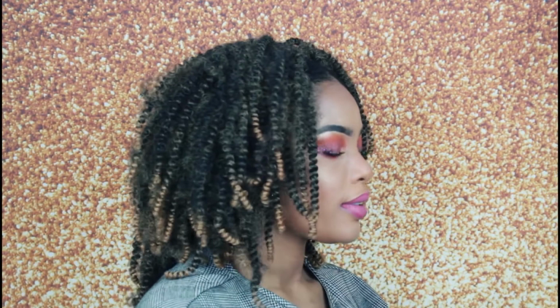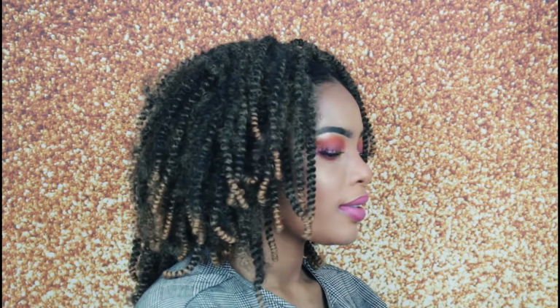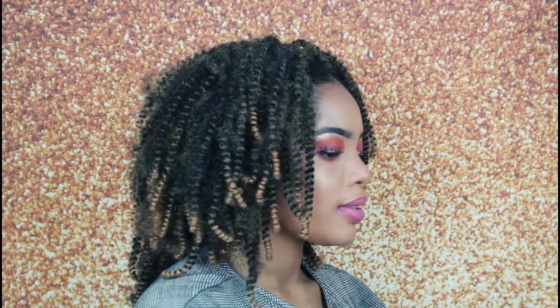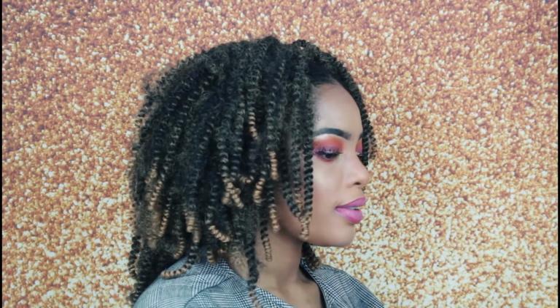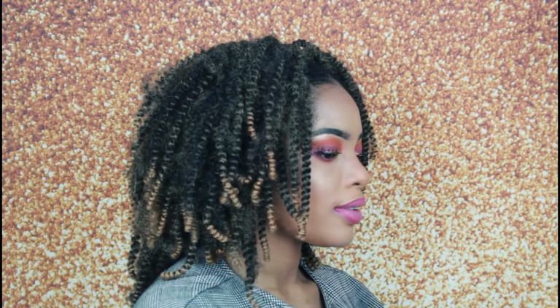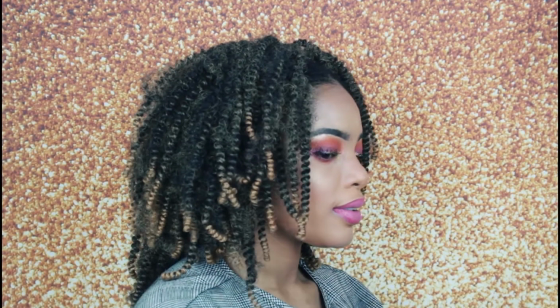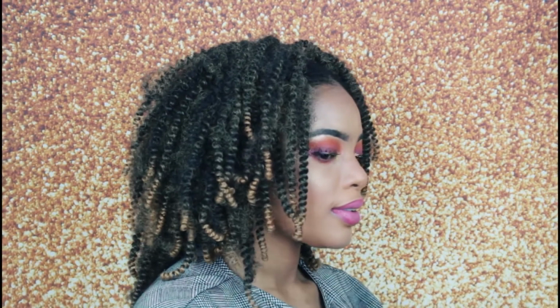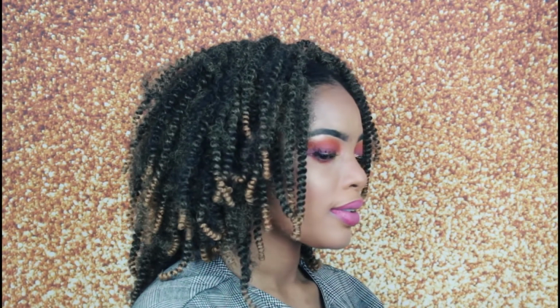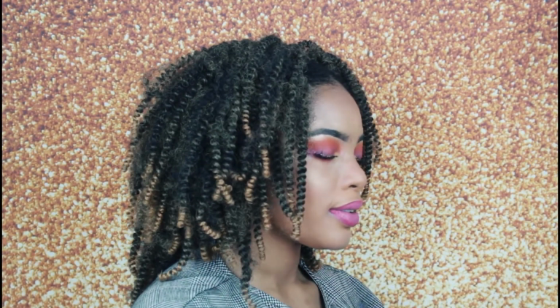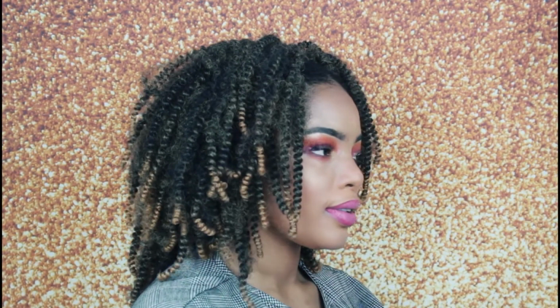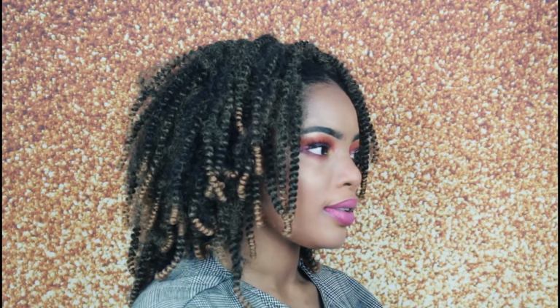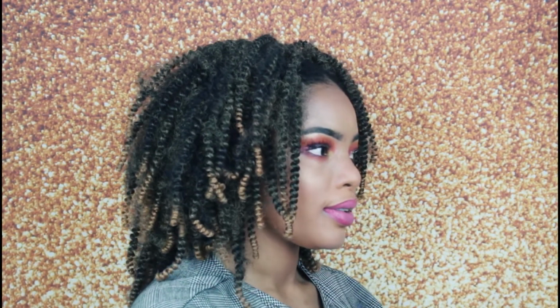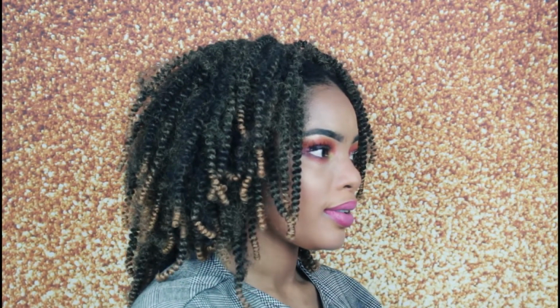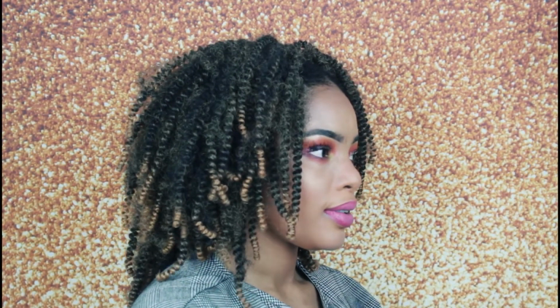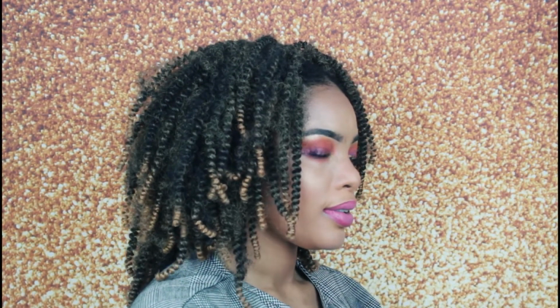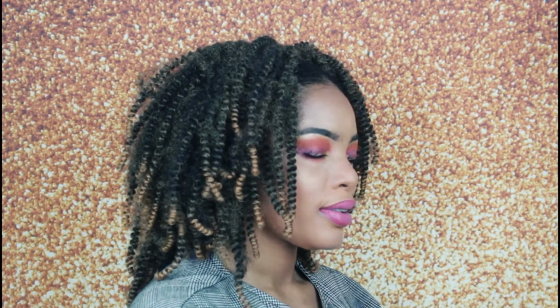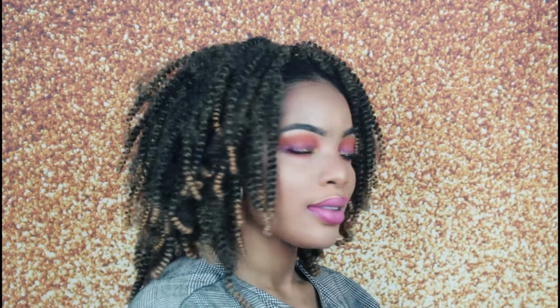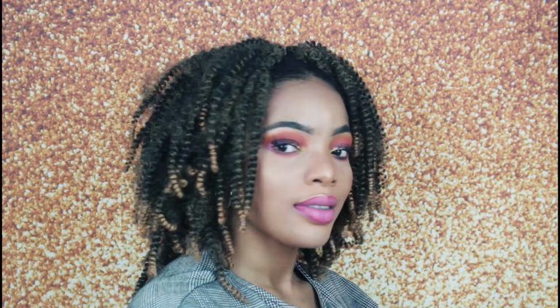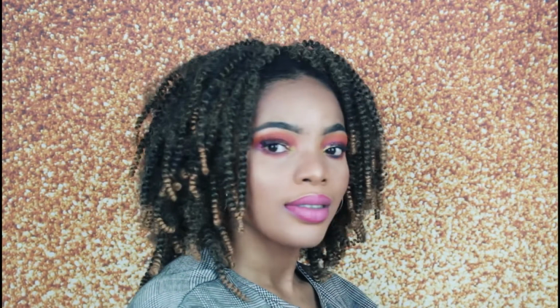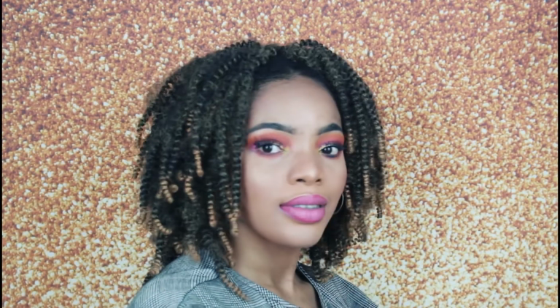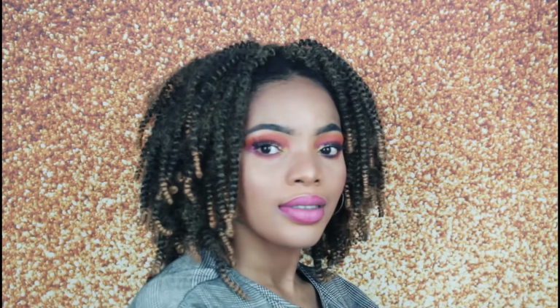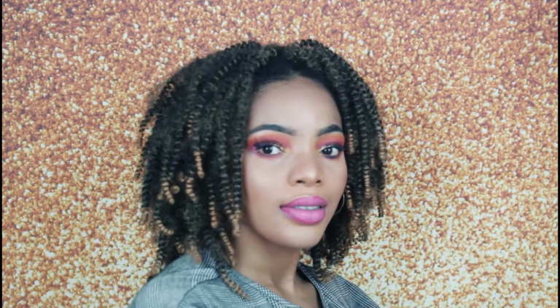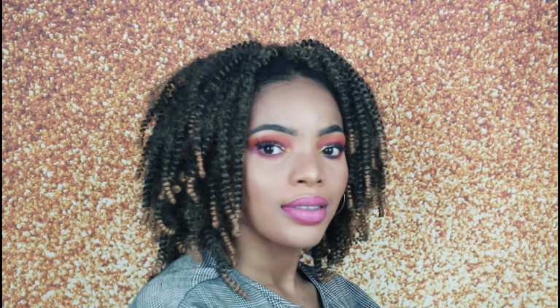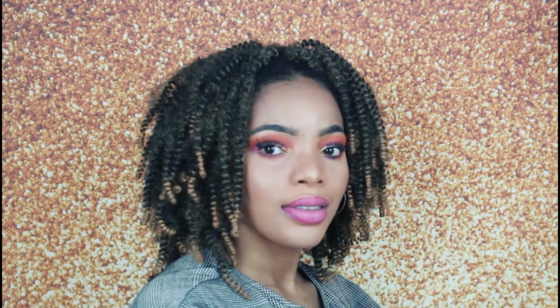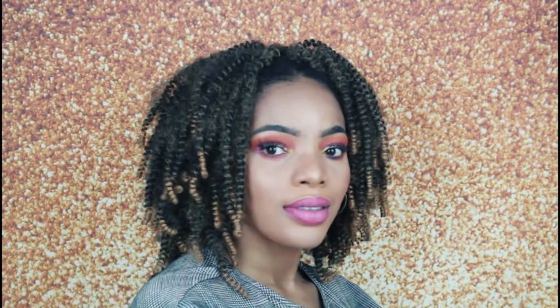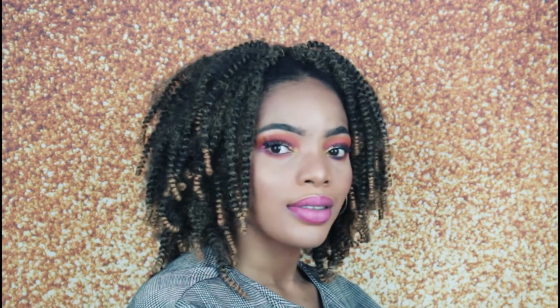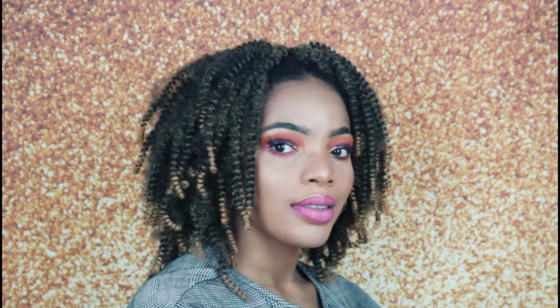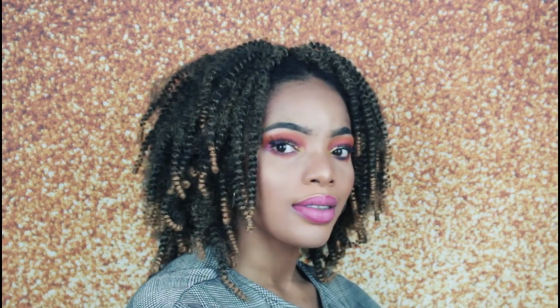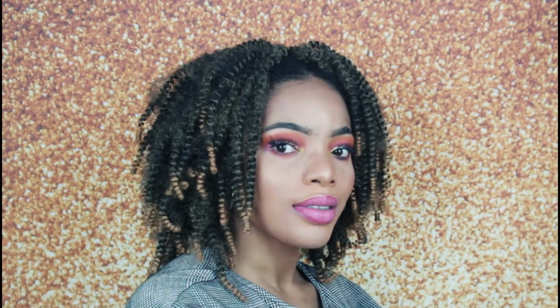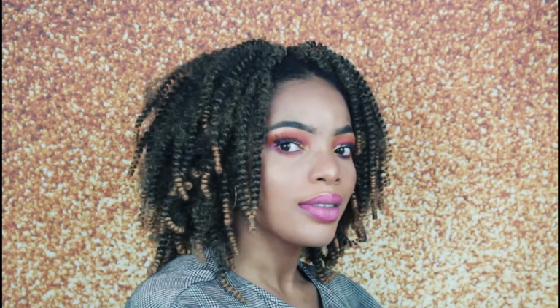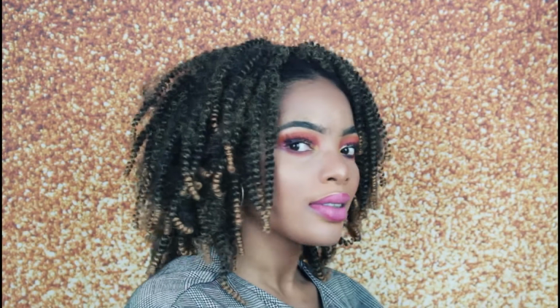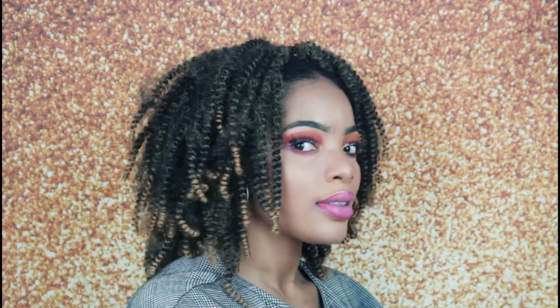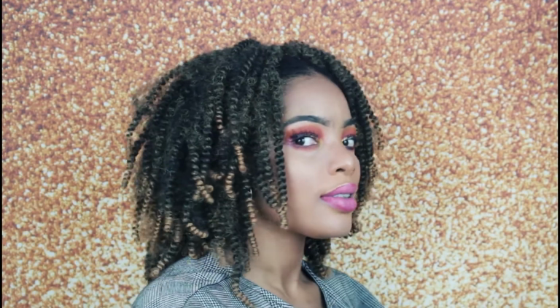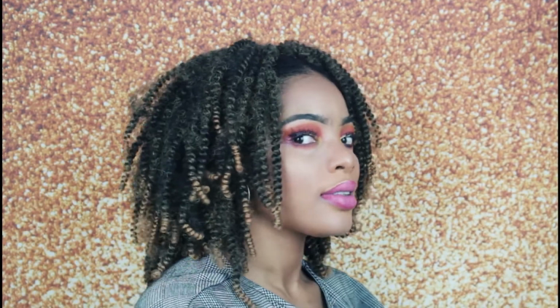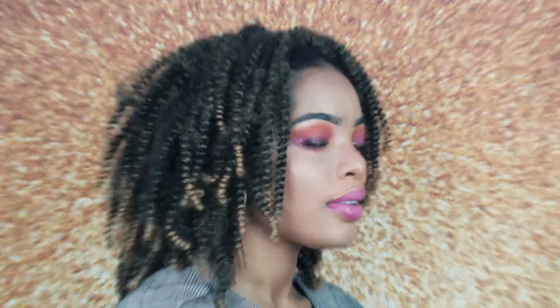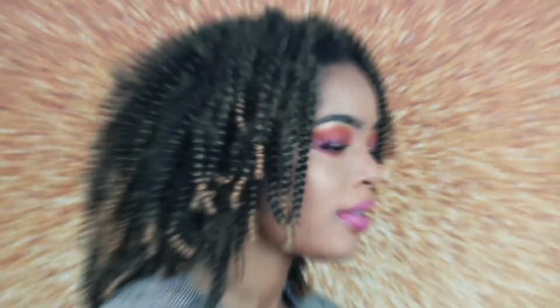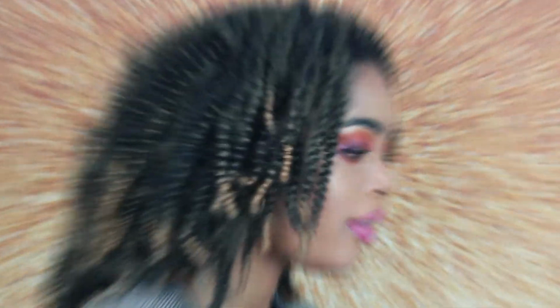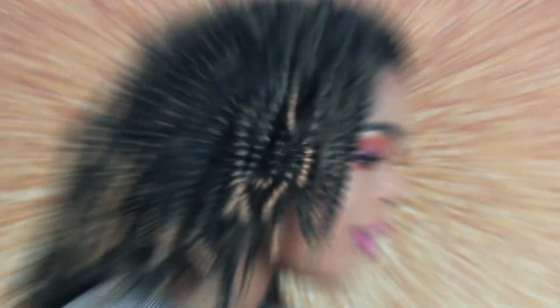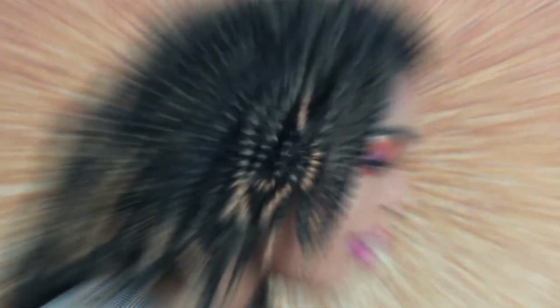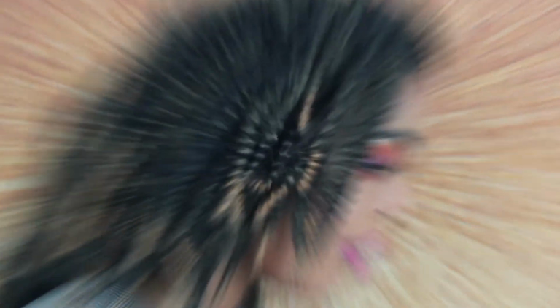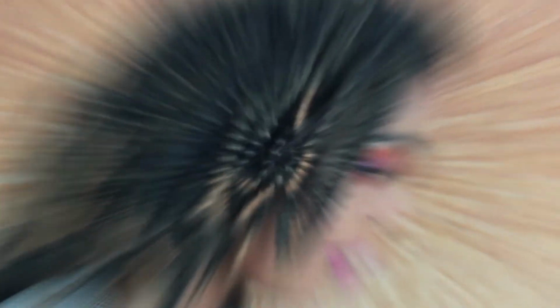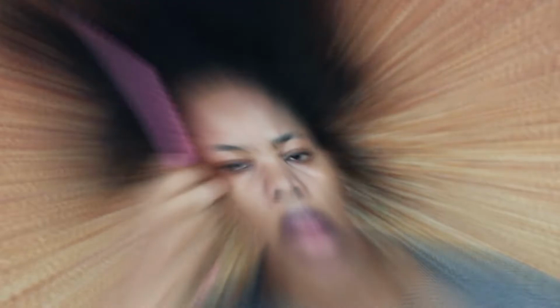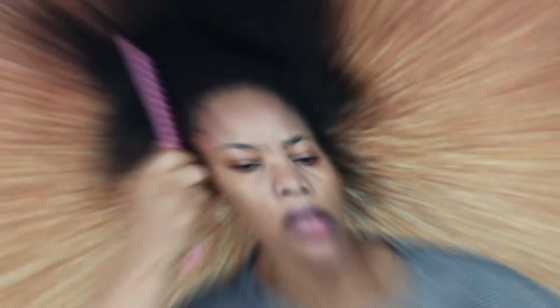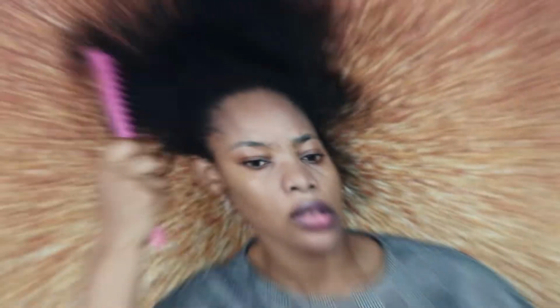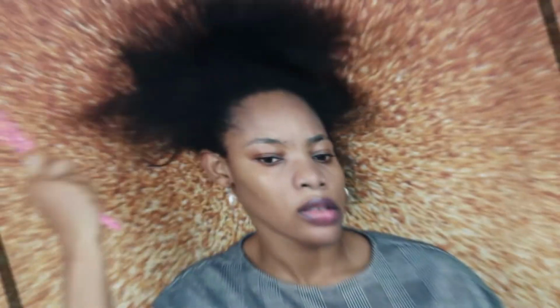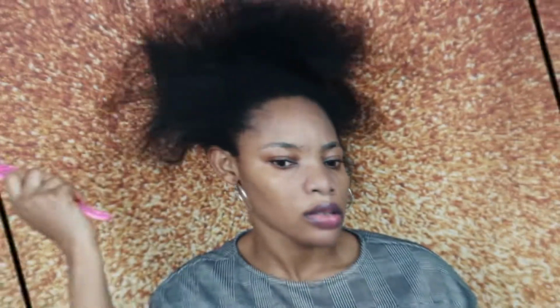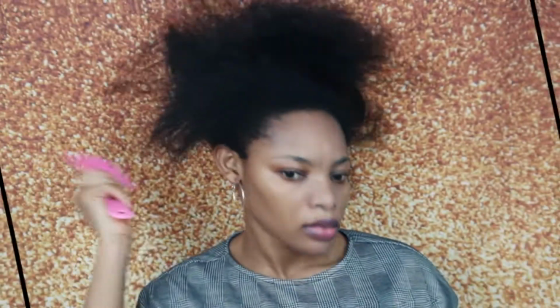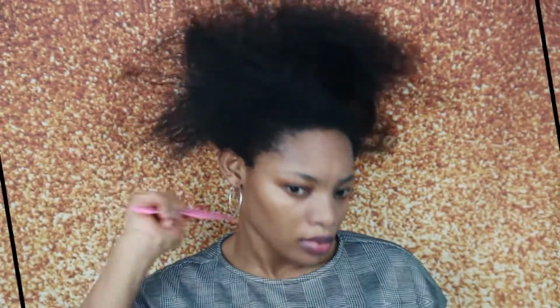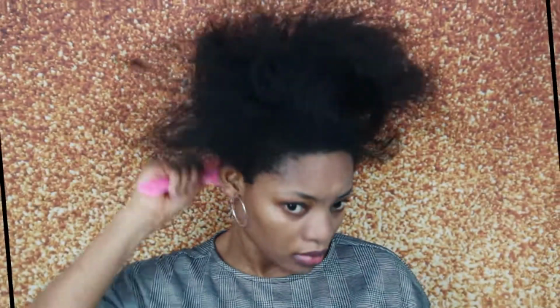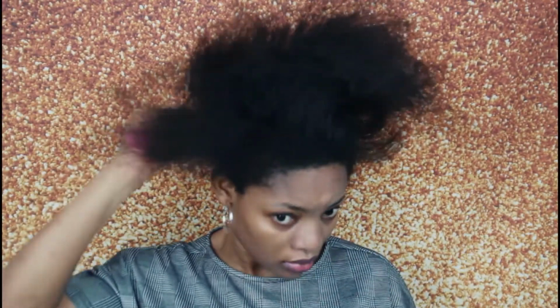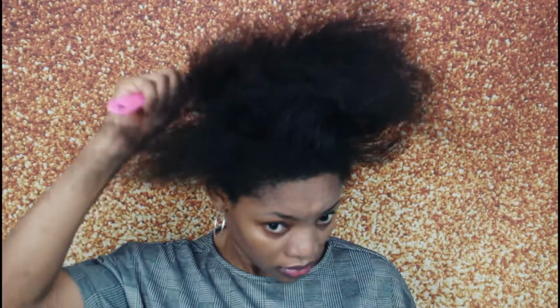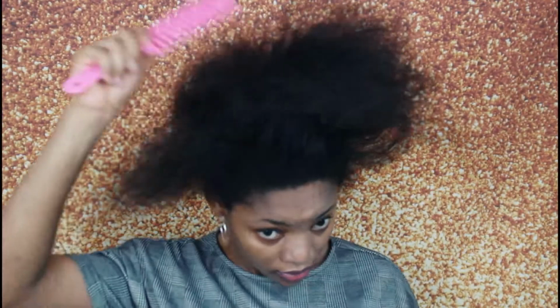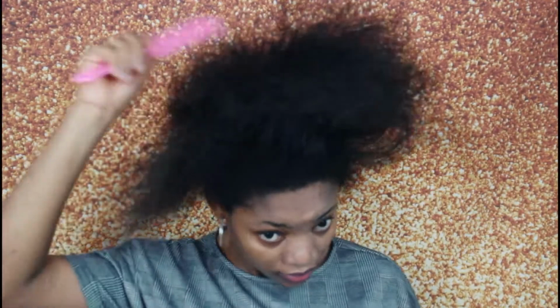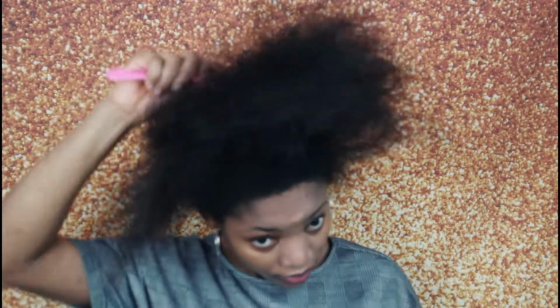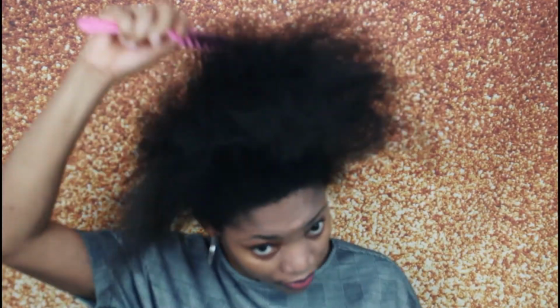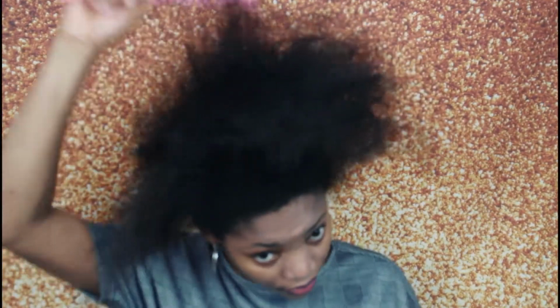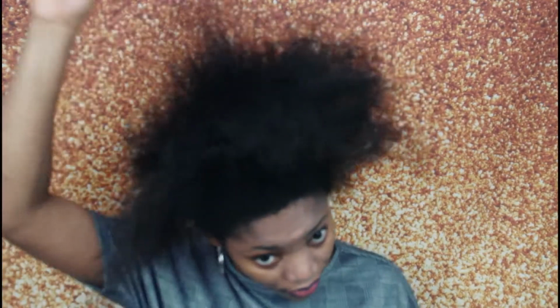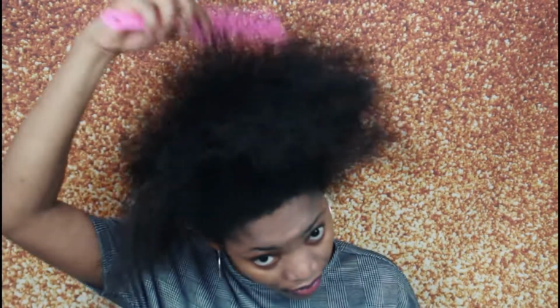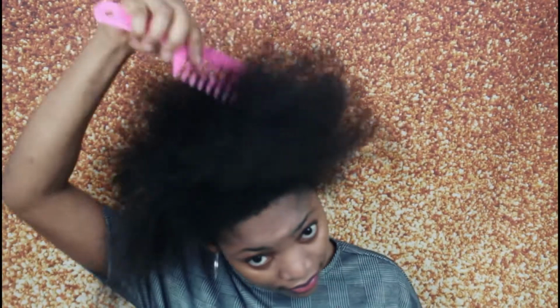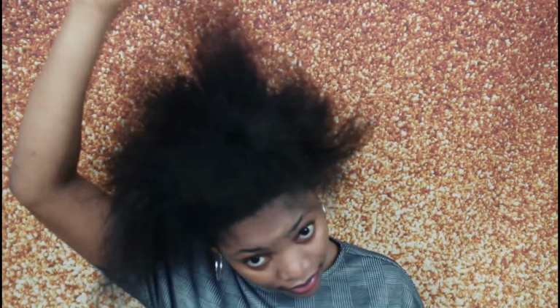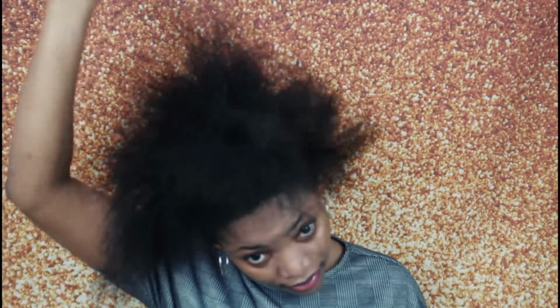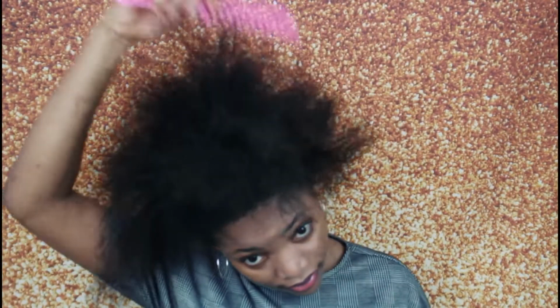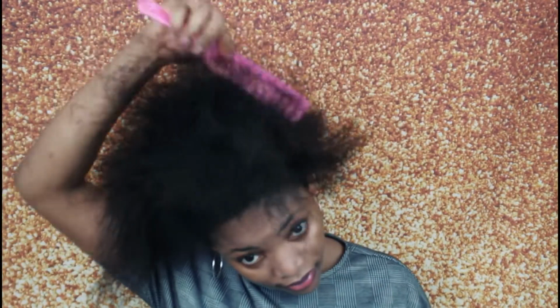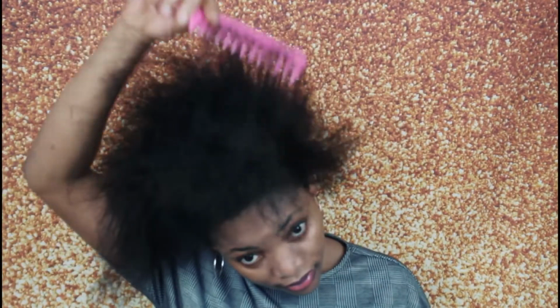So guys, if you want to see a very detailed and beginner-friendly tutorial on how I achieve this braidless crochet hair, keep watching.